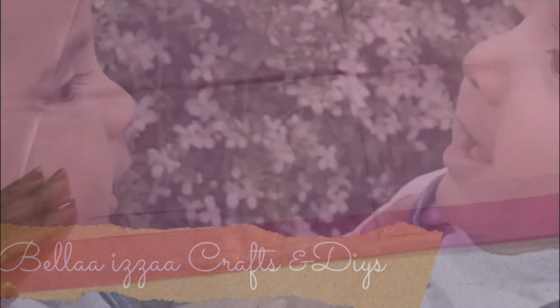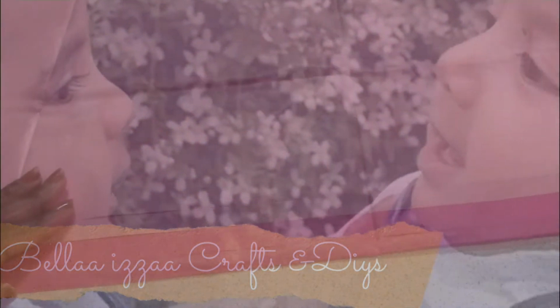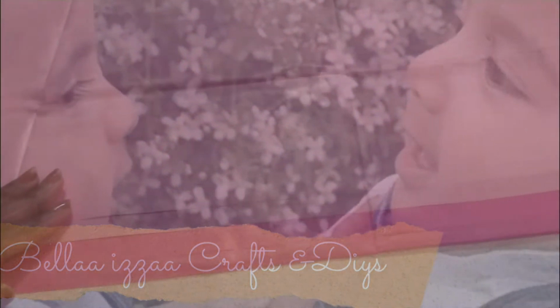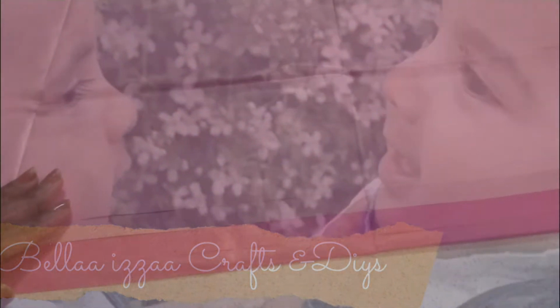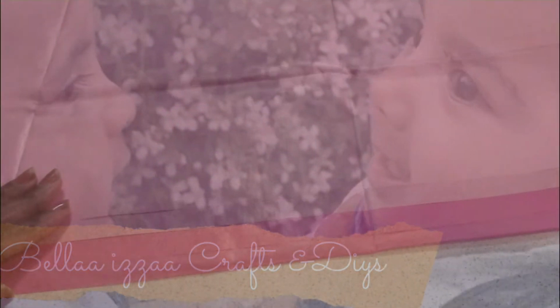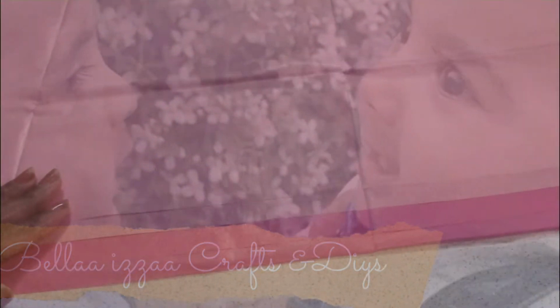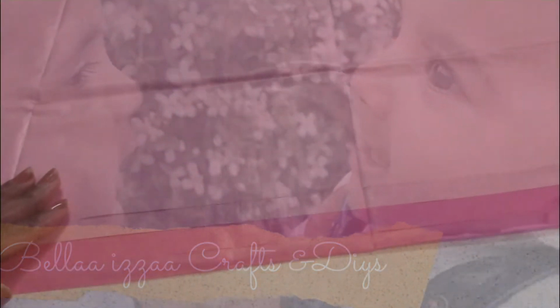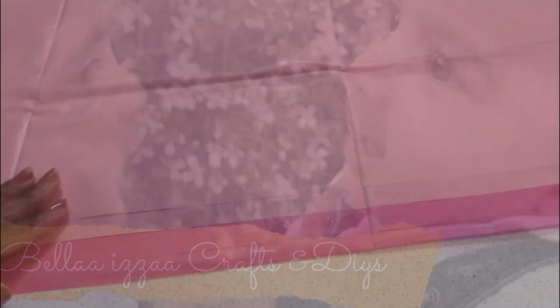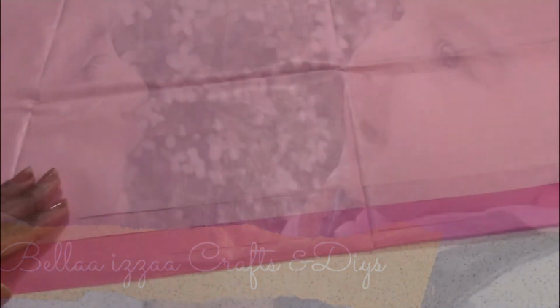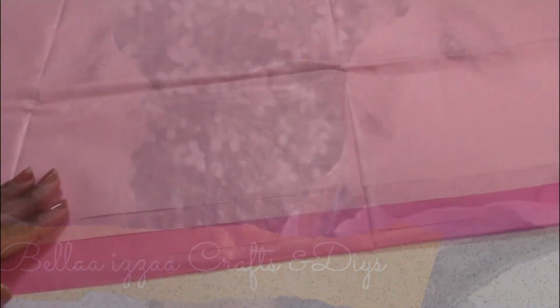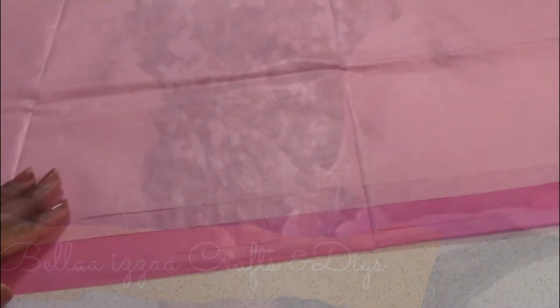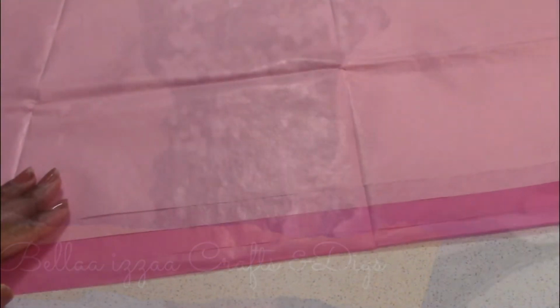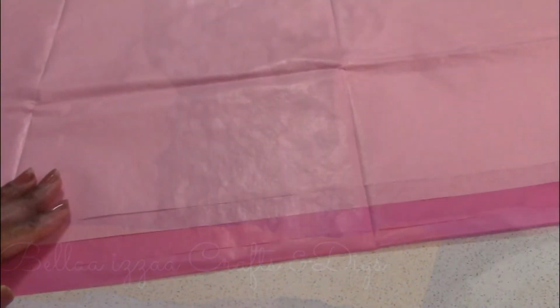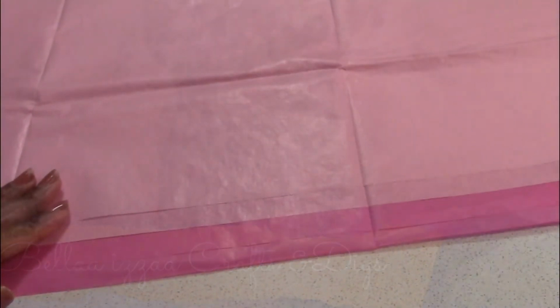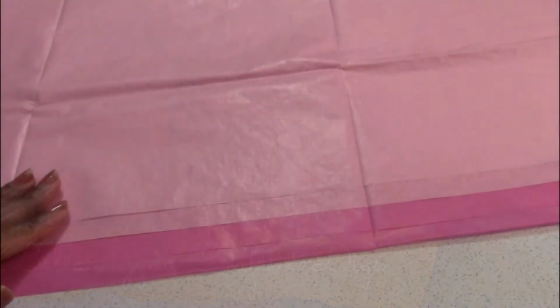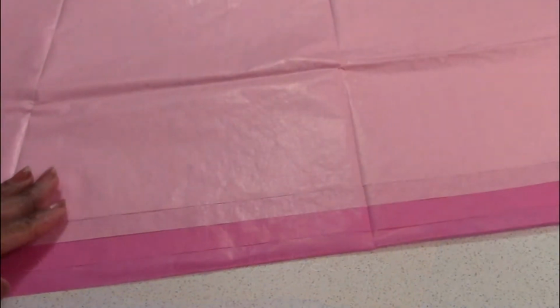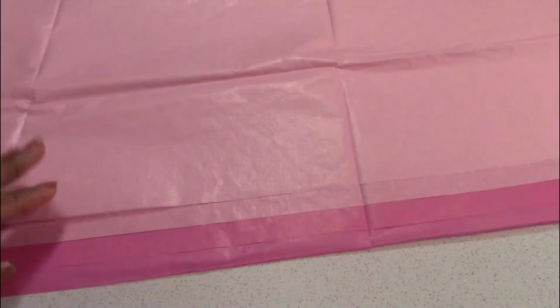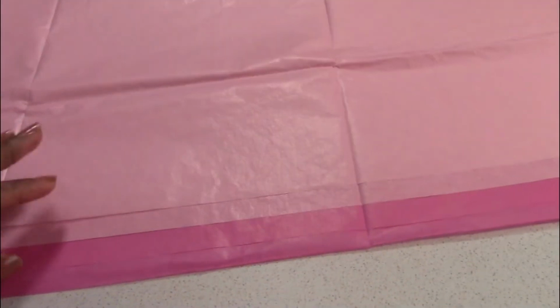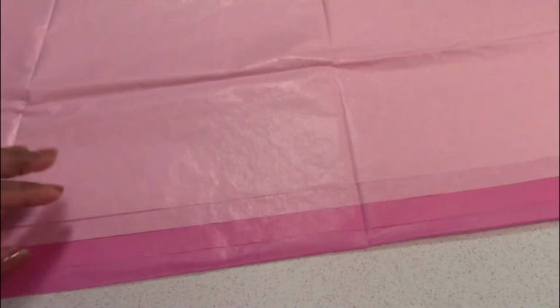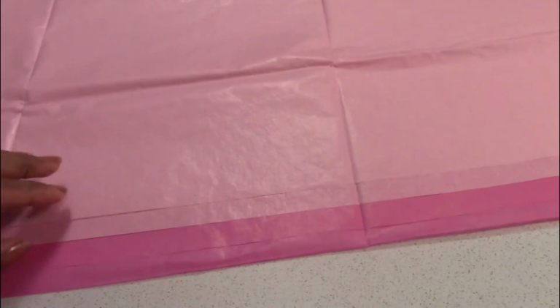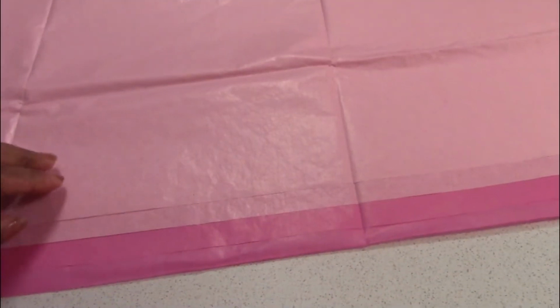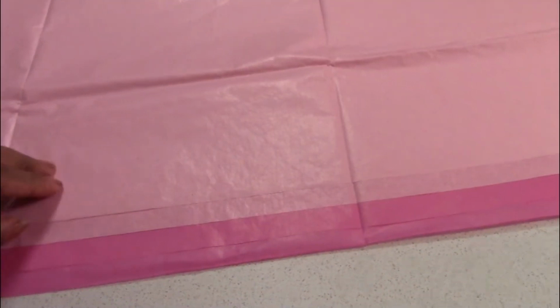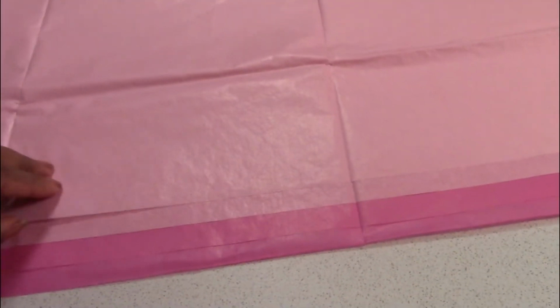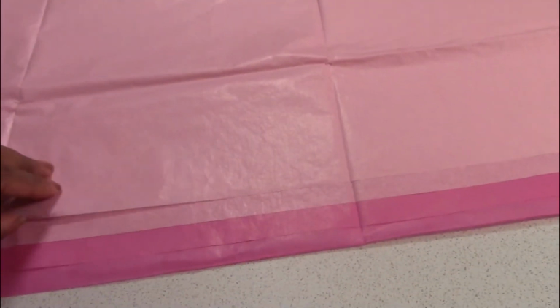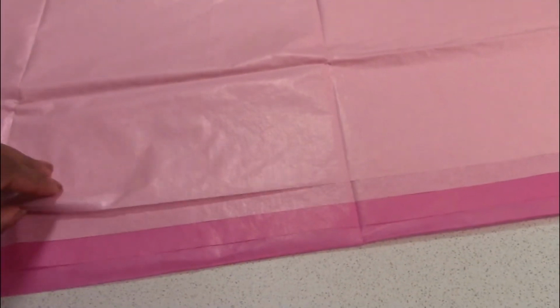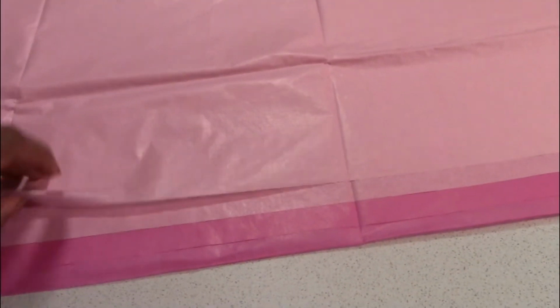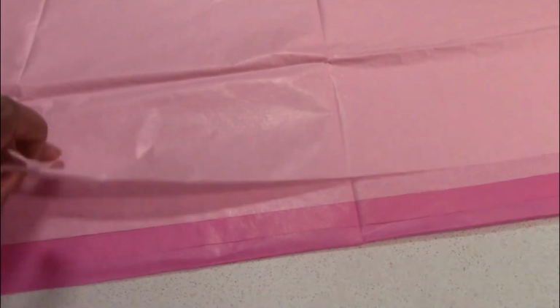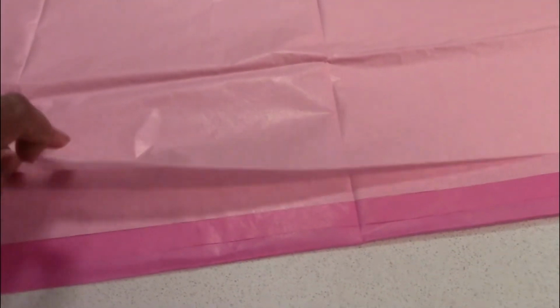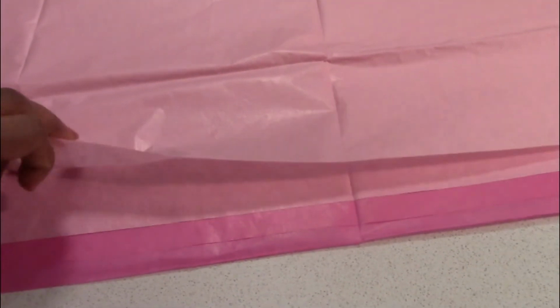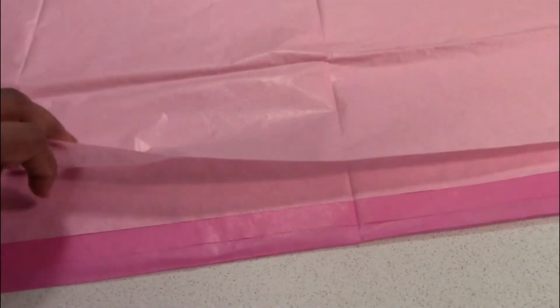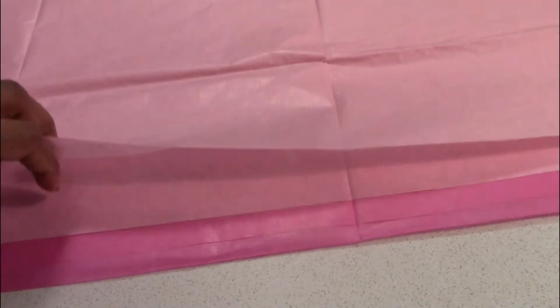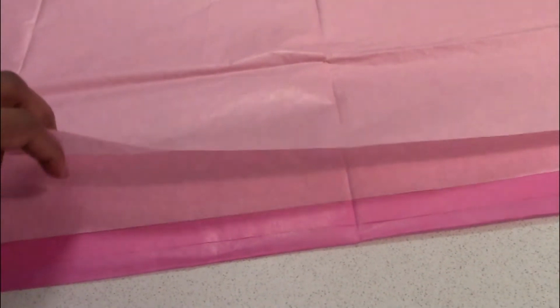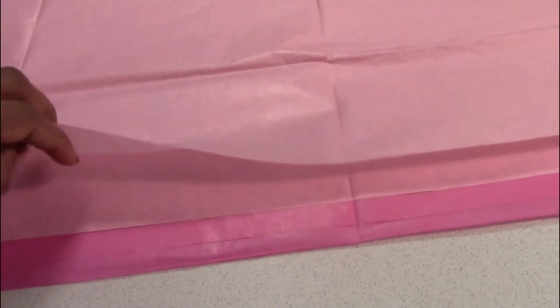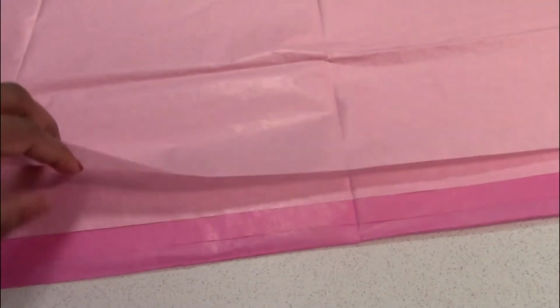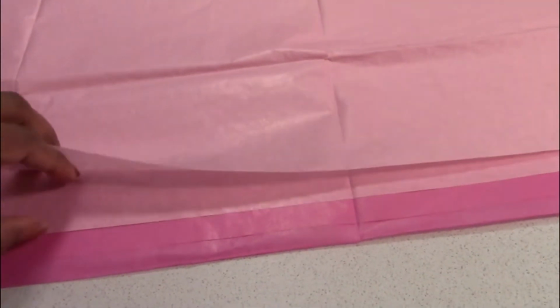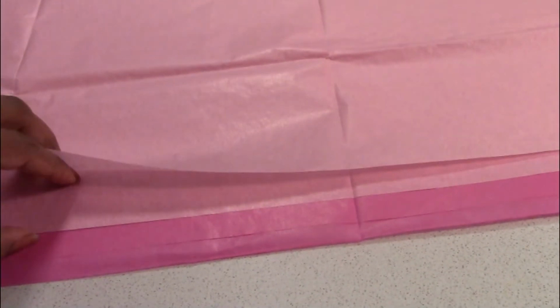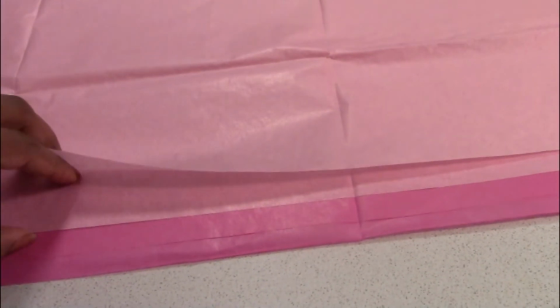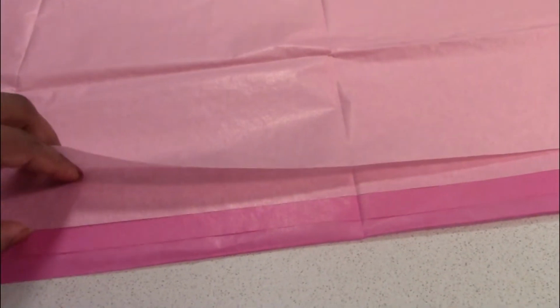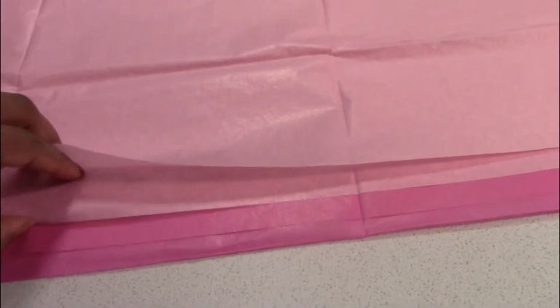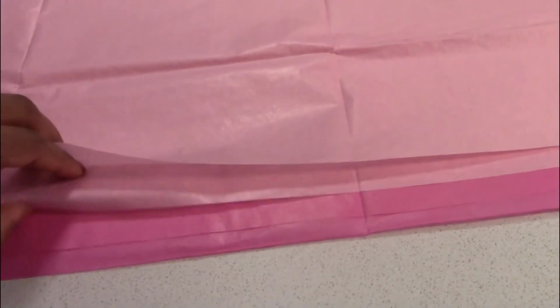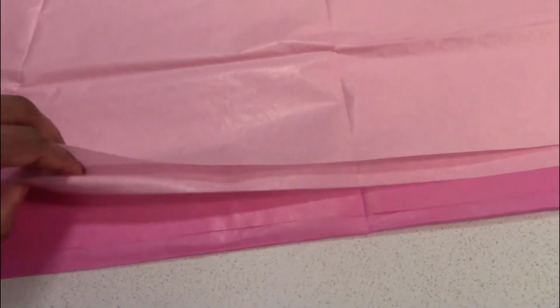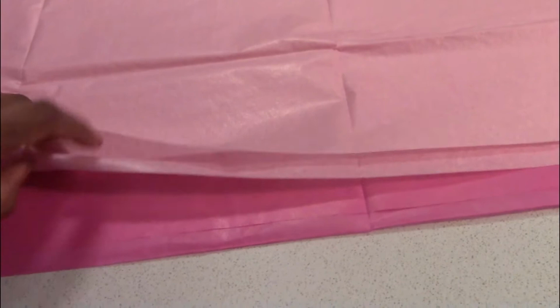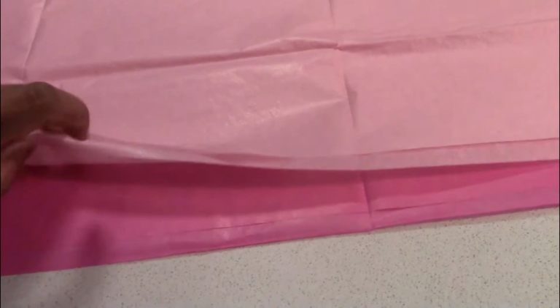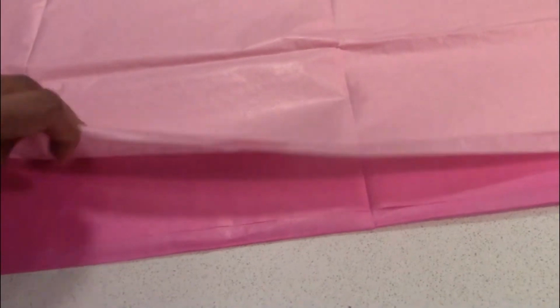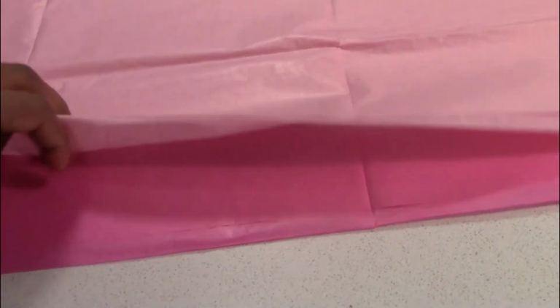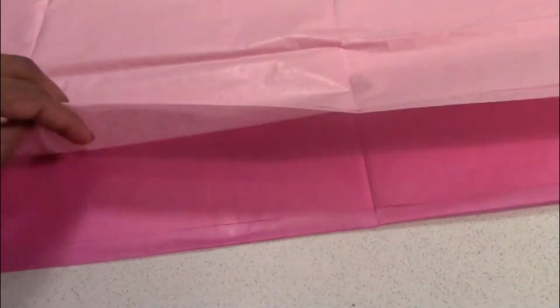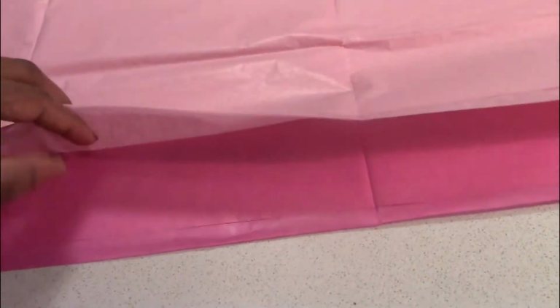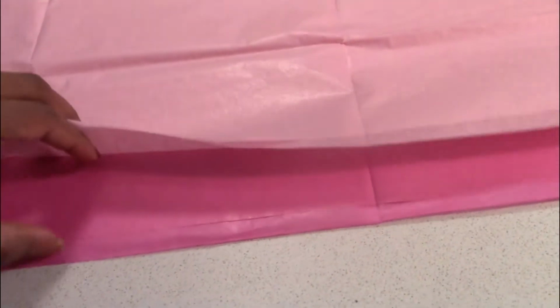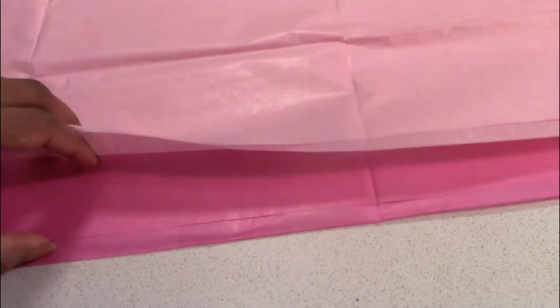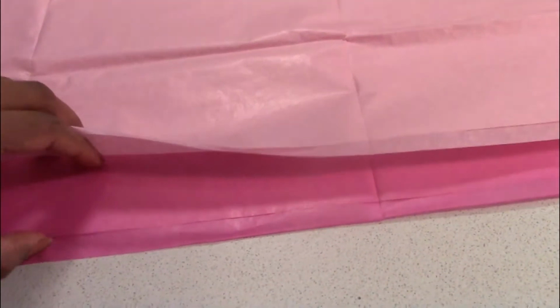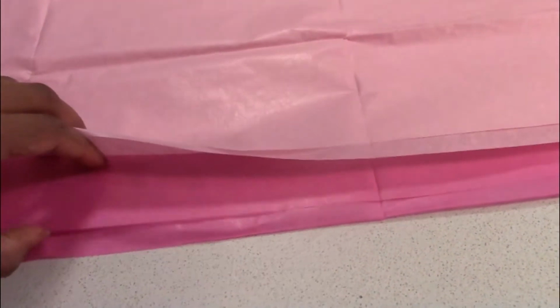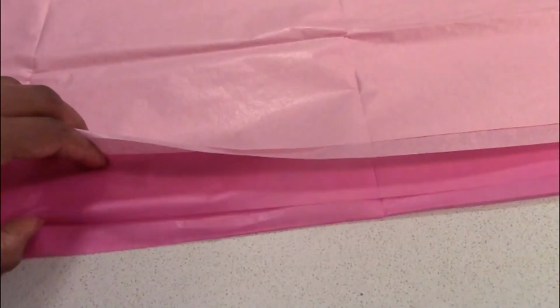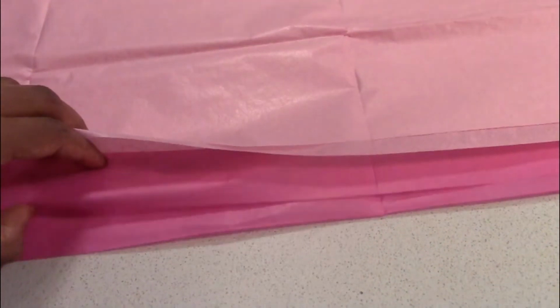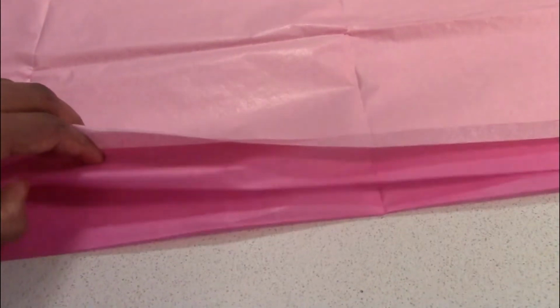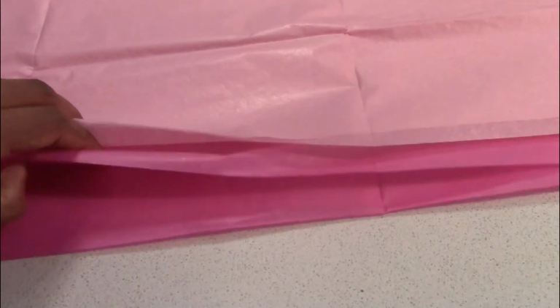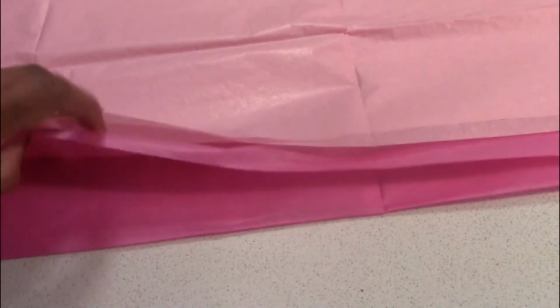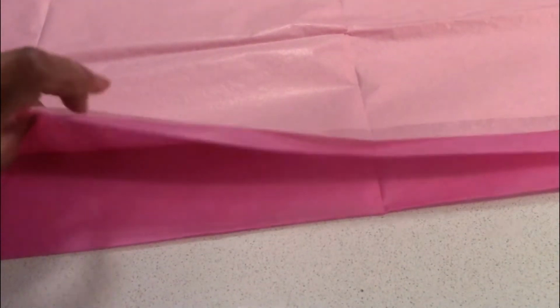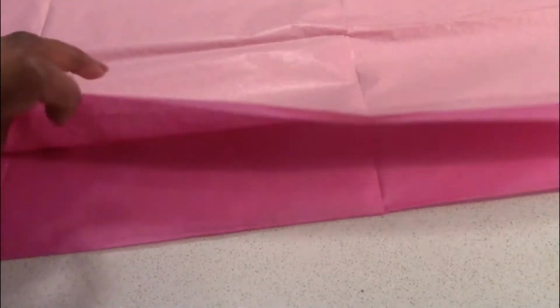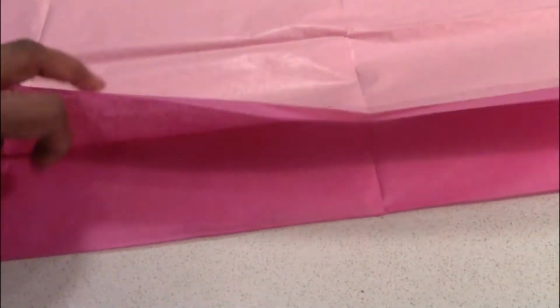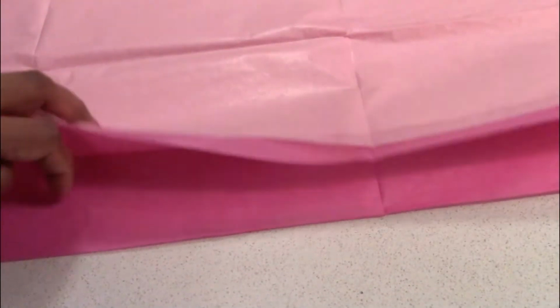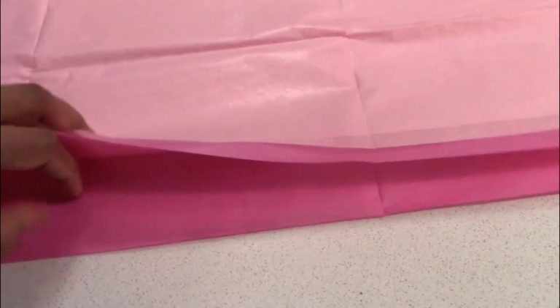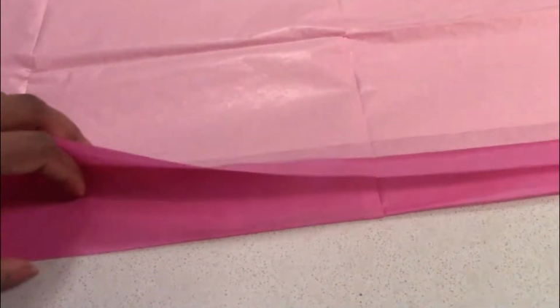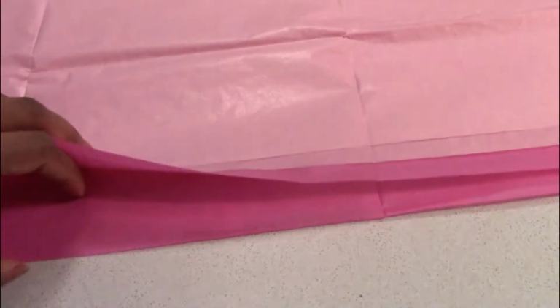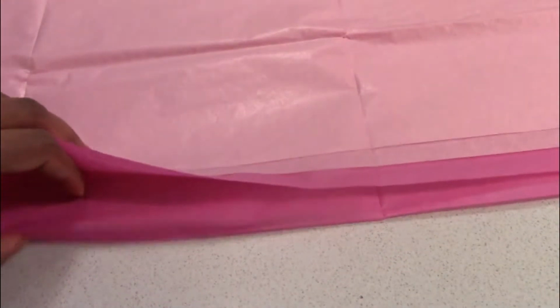Hi friends, today we are going to fold the tissue paper in the shade.